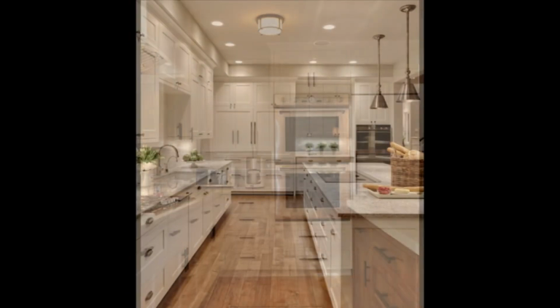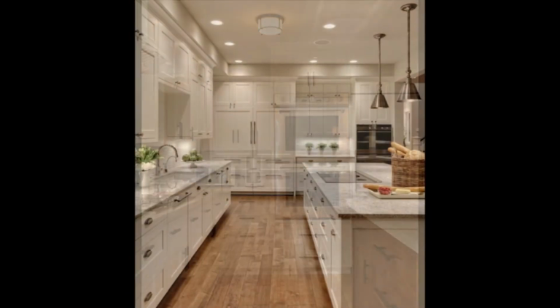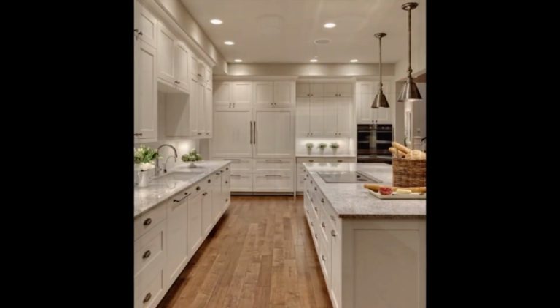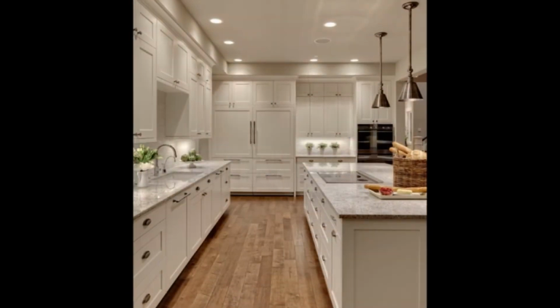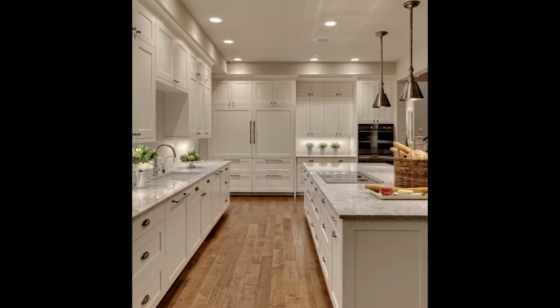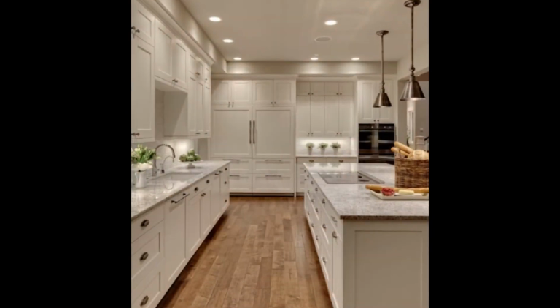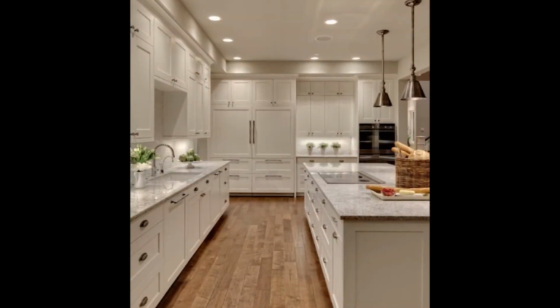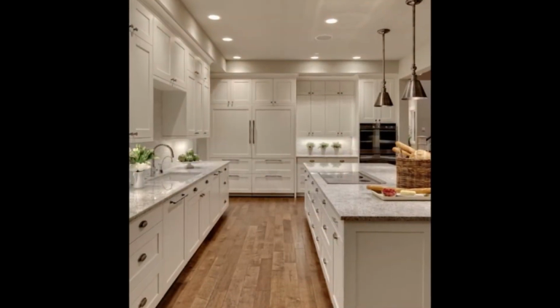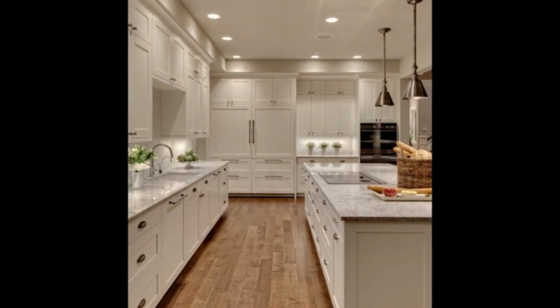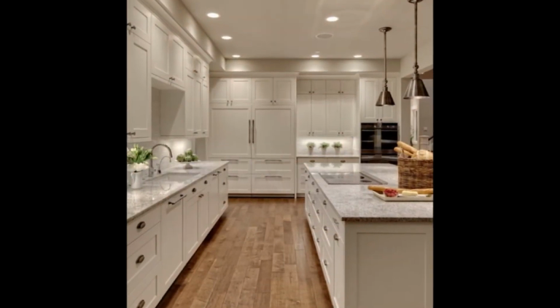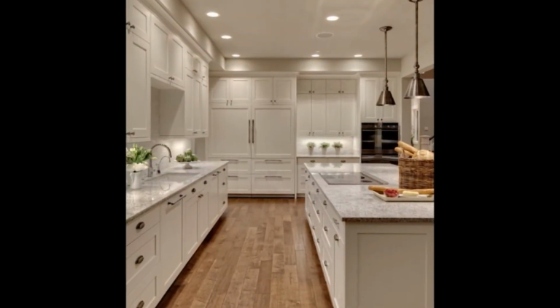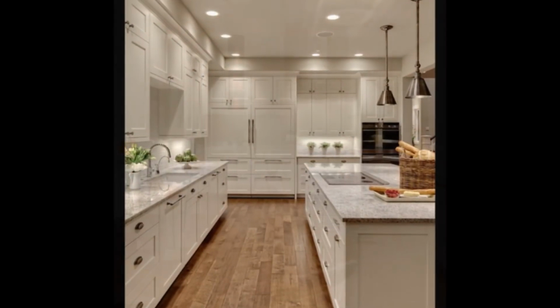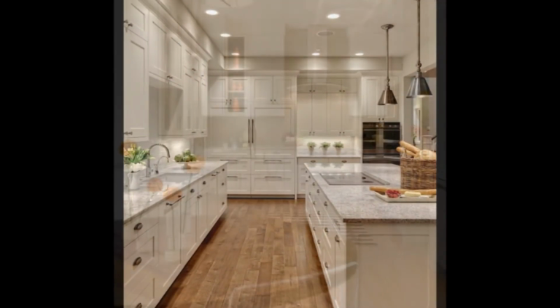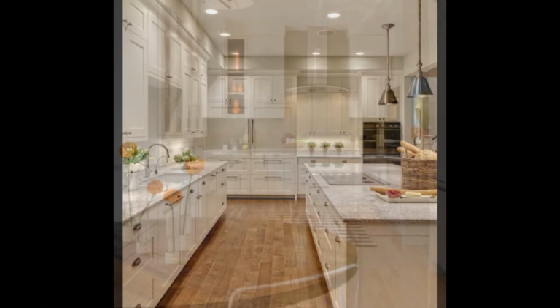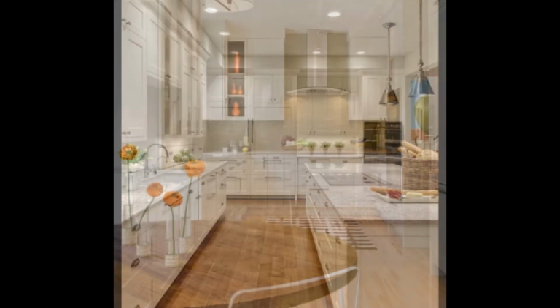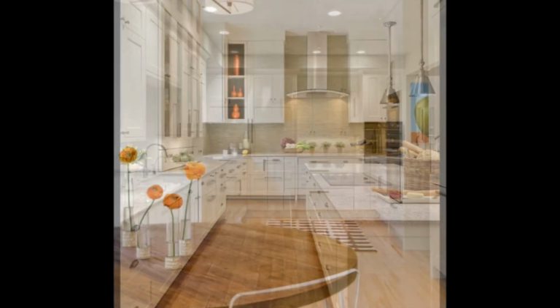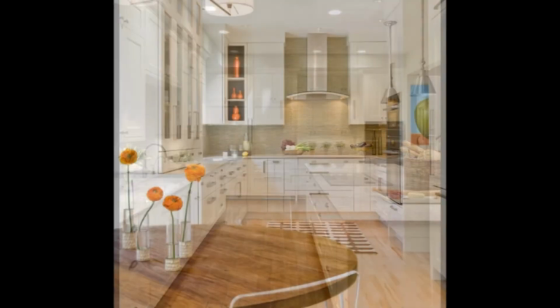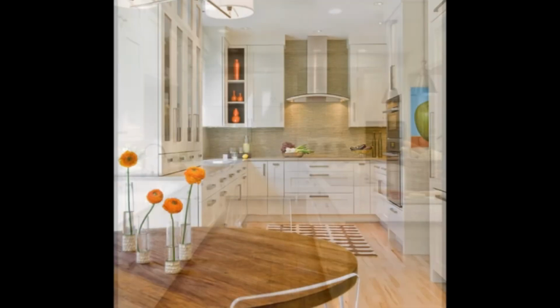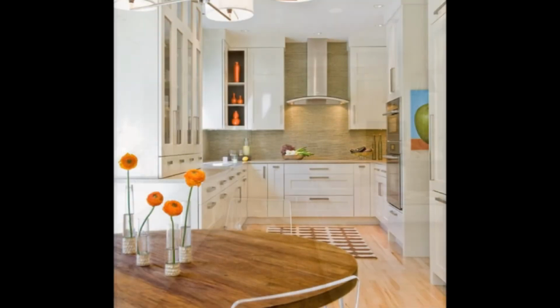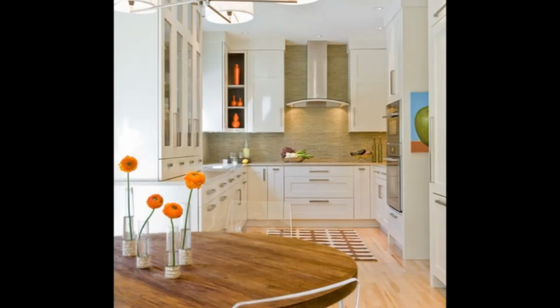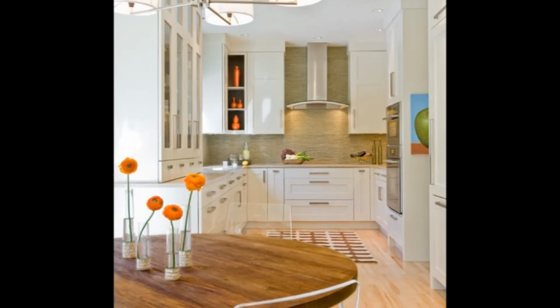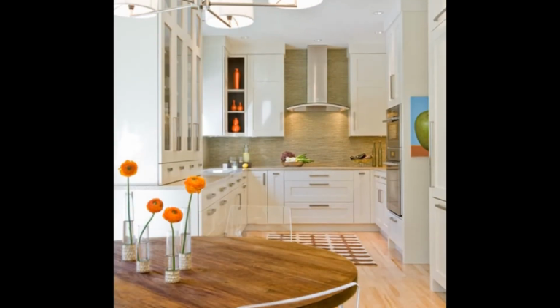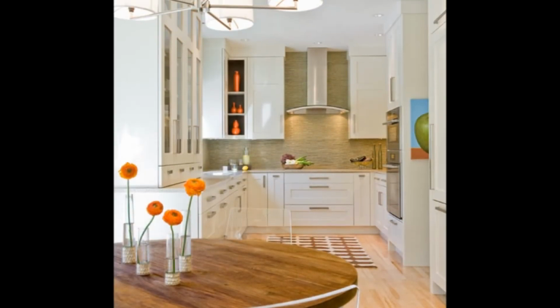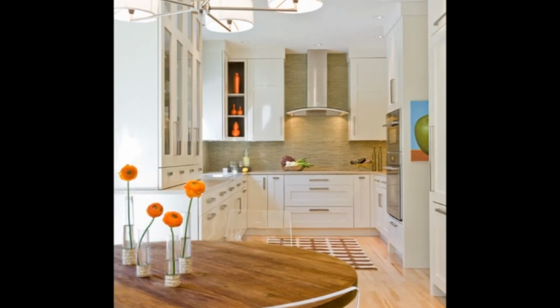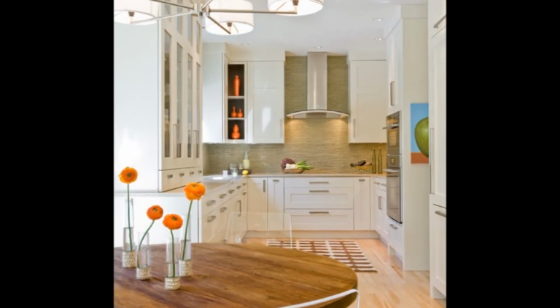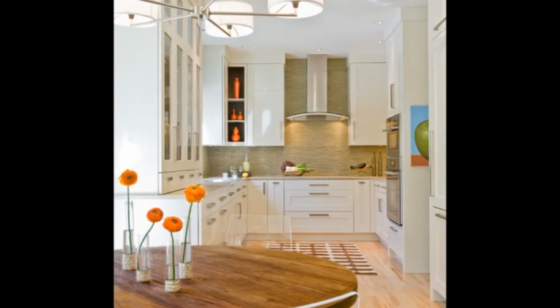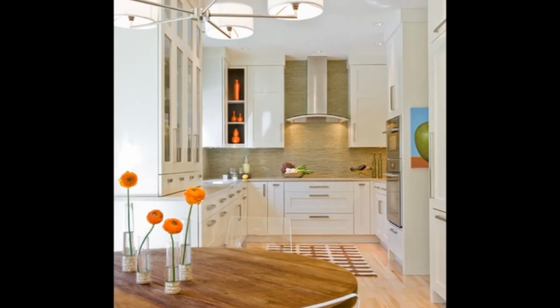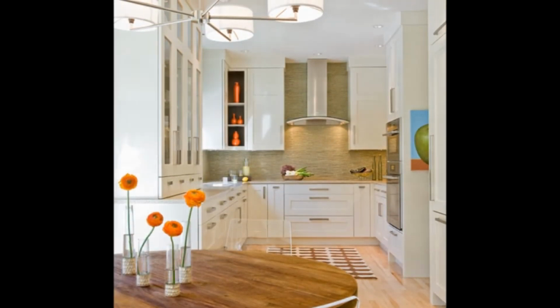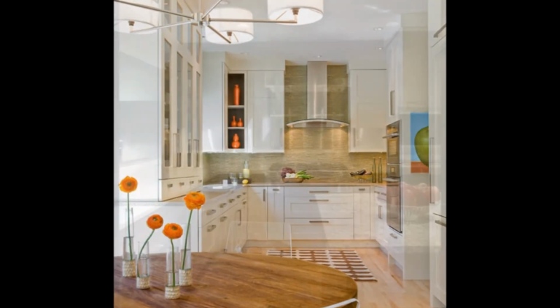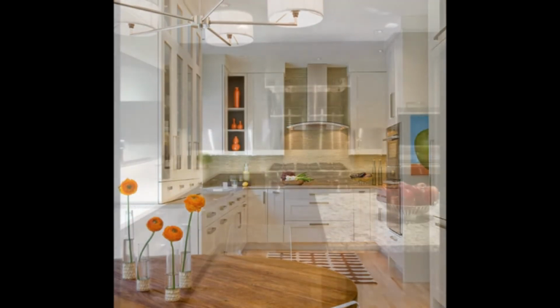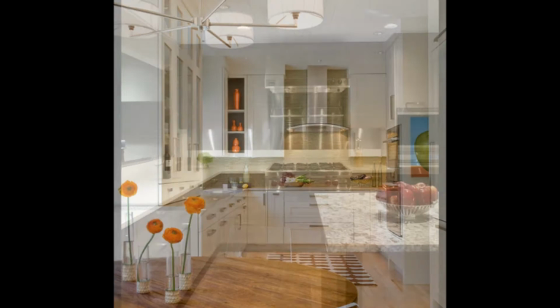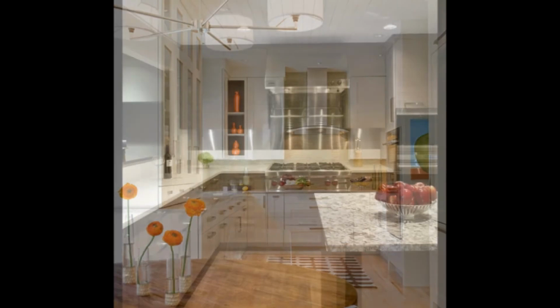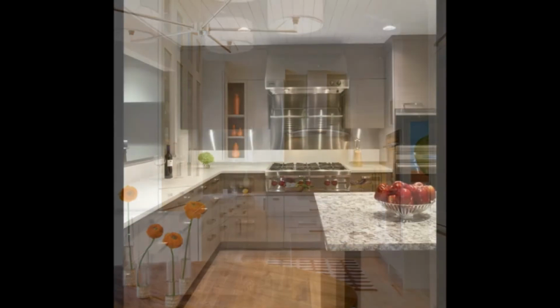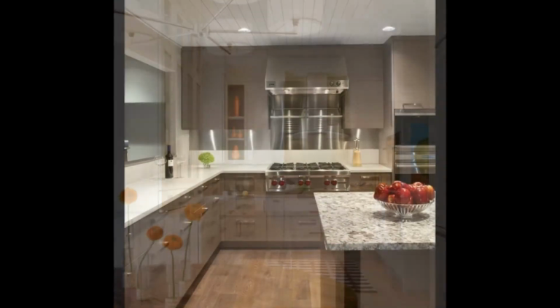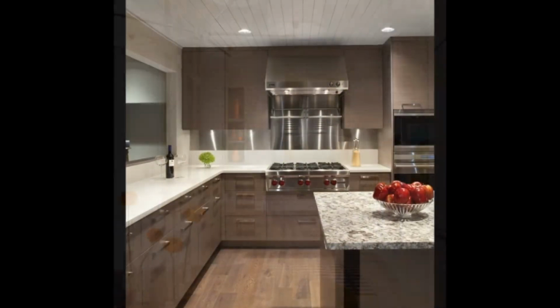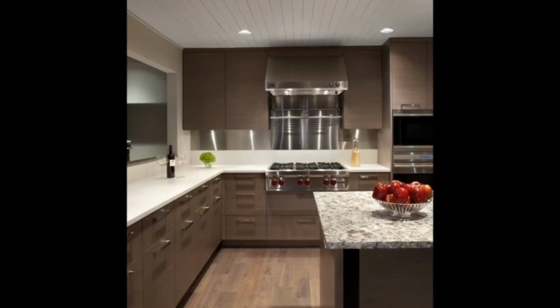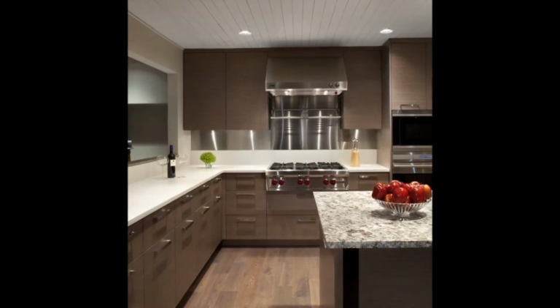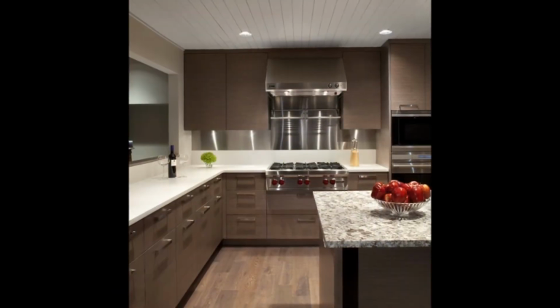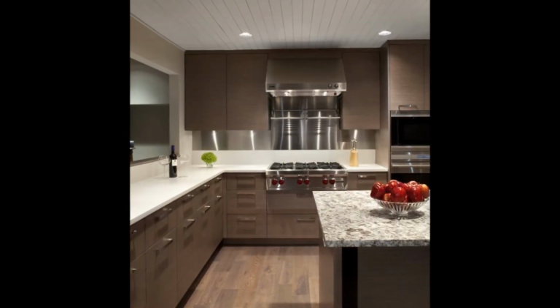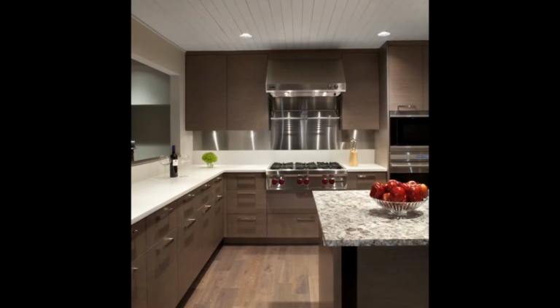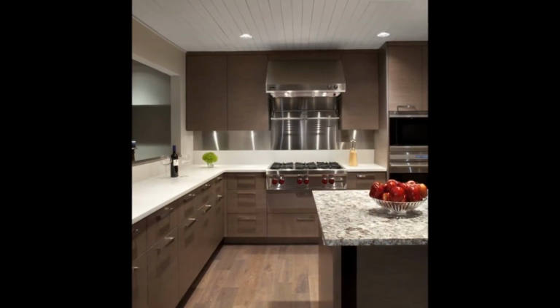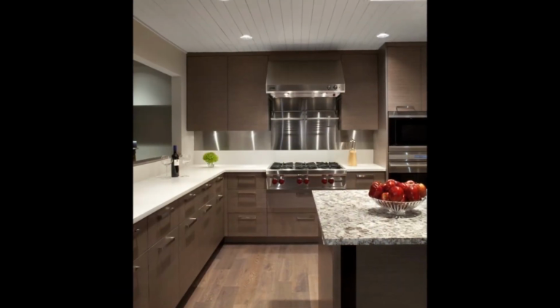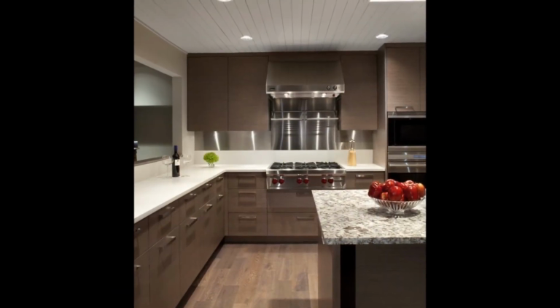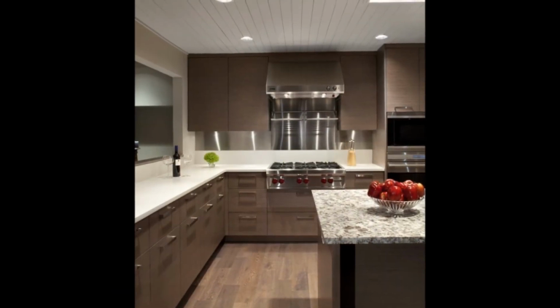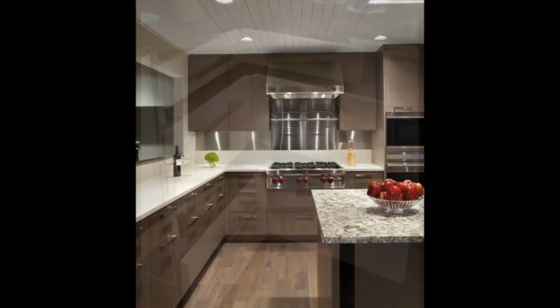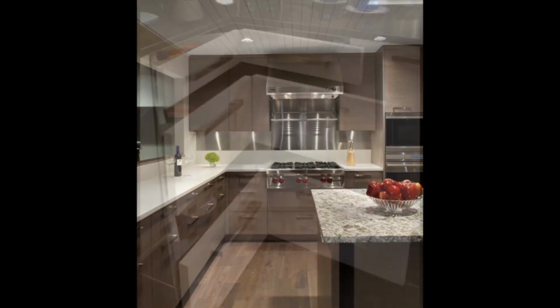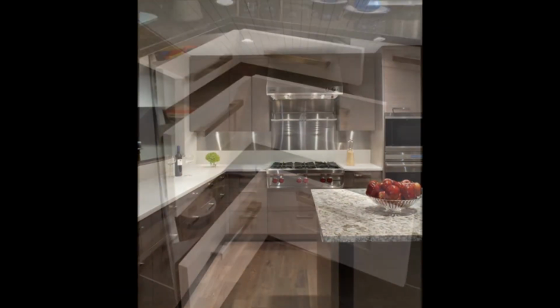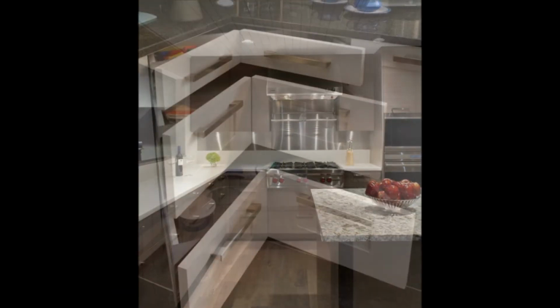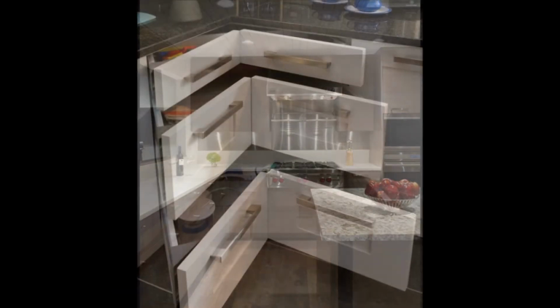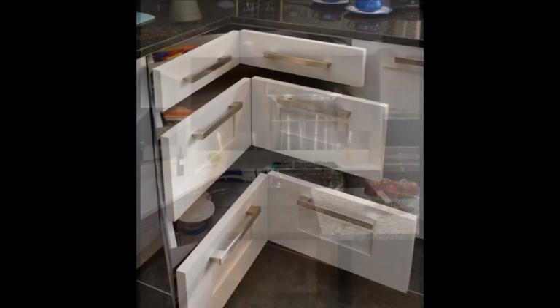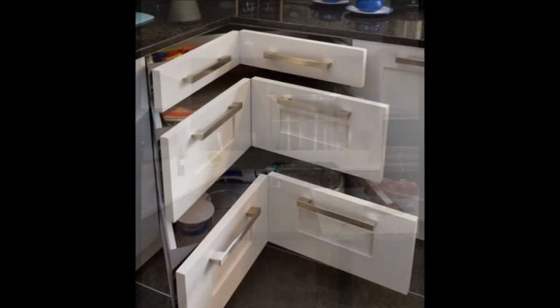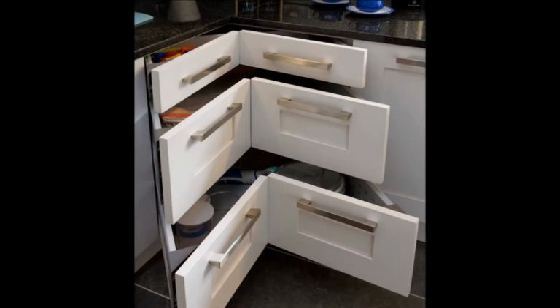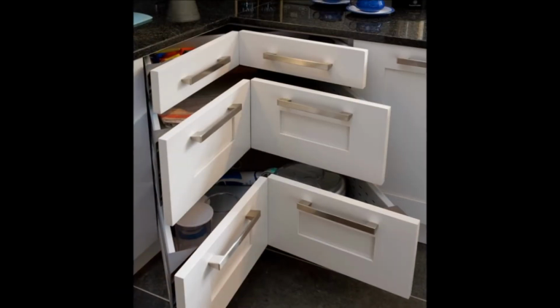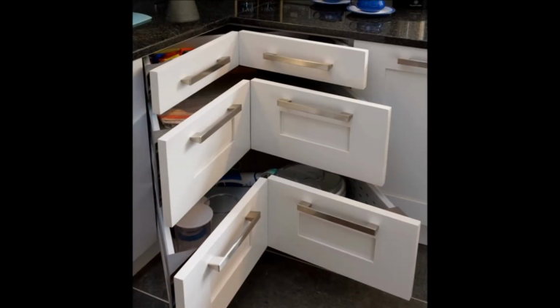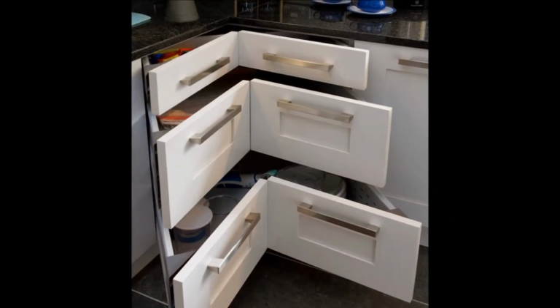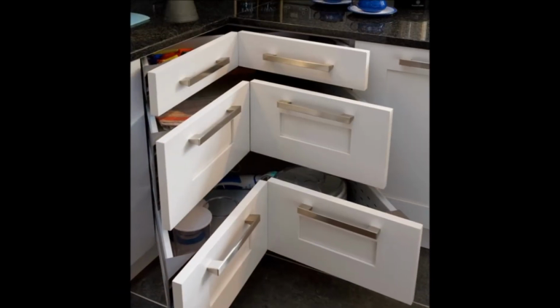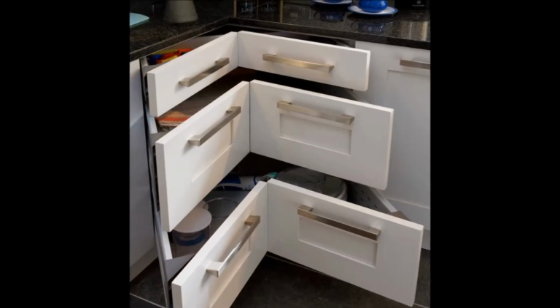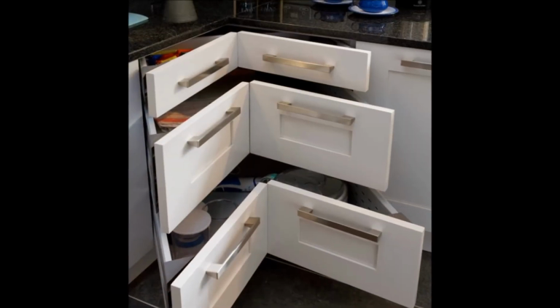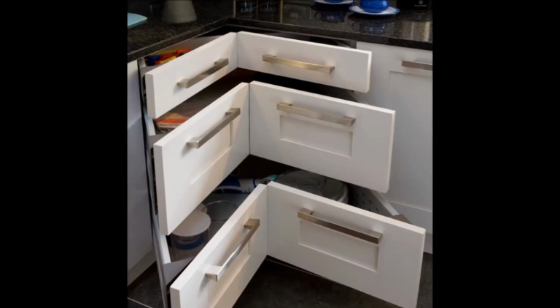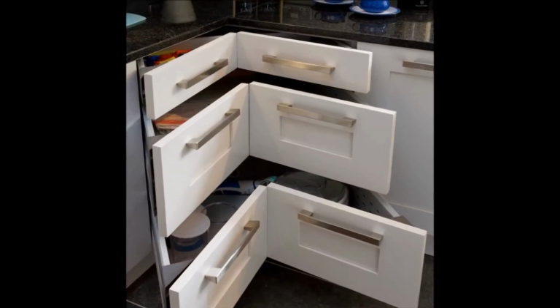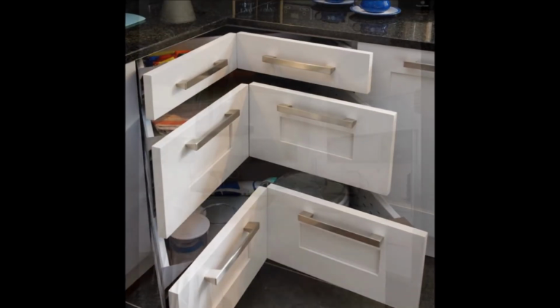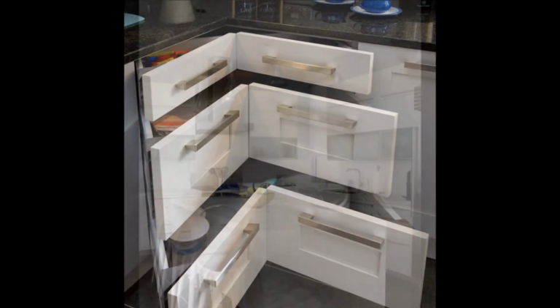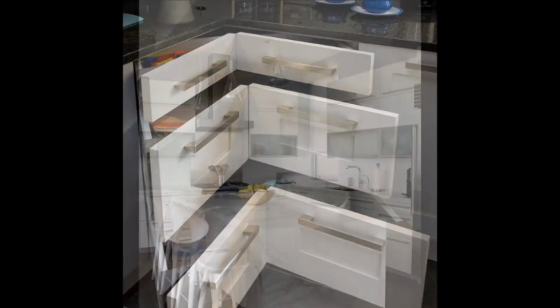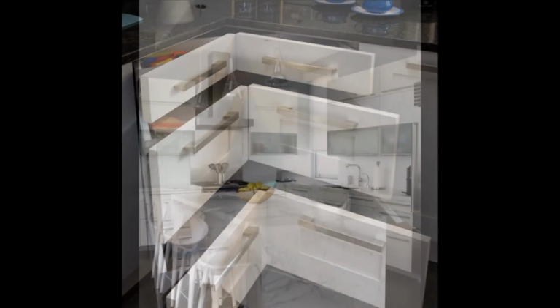Each and every person has their own system of organization. The countless options of kitchen storage make it easier for them to create a world of their own.